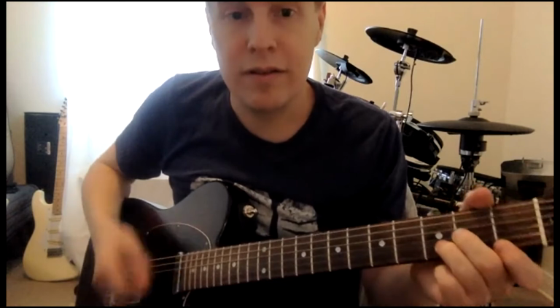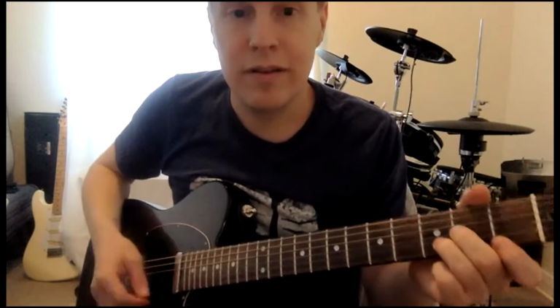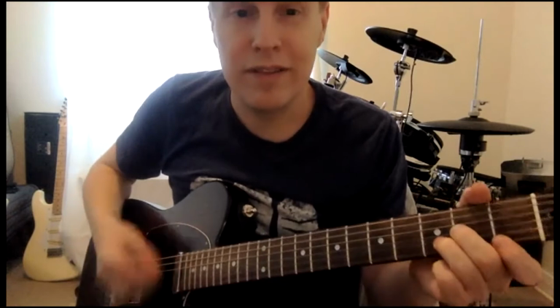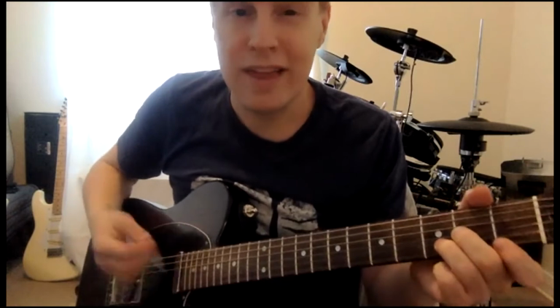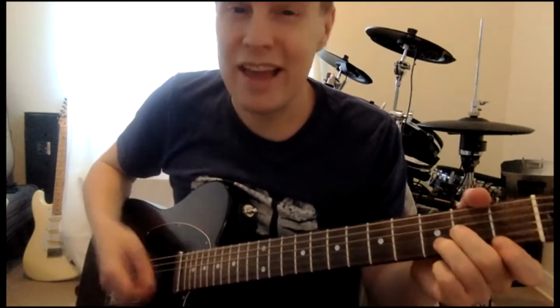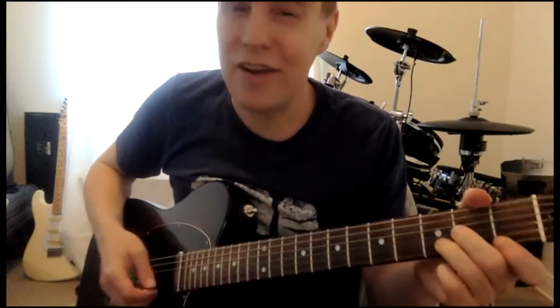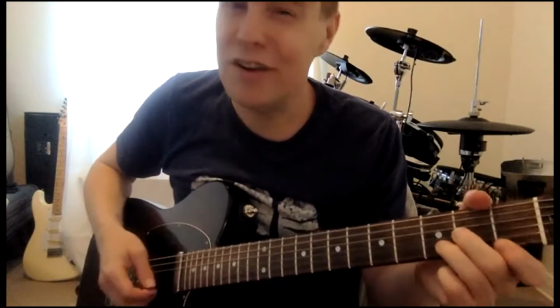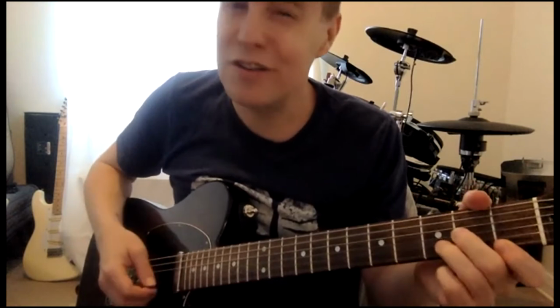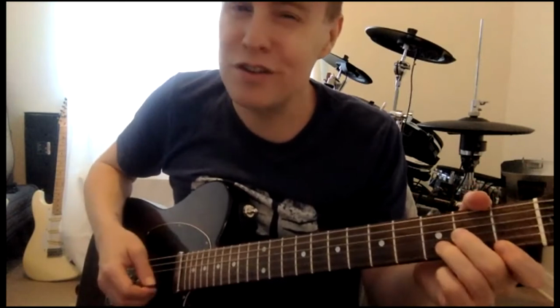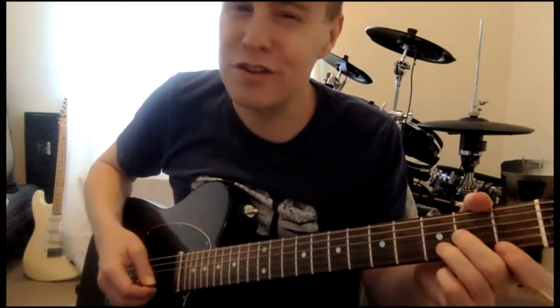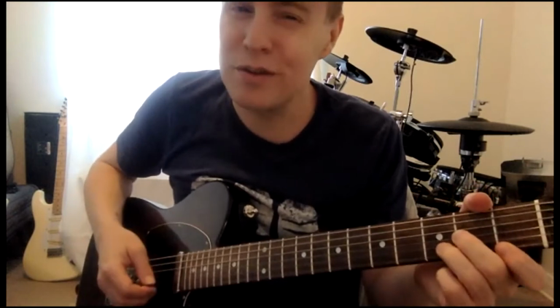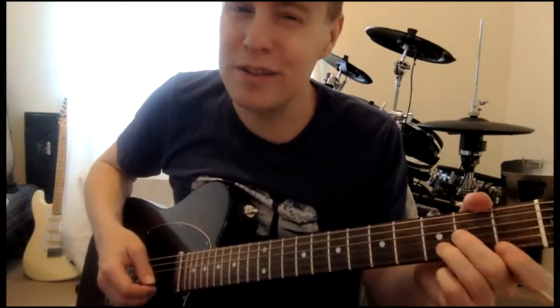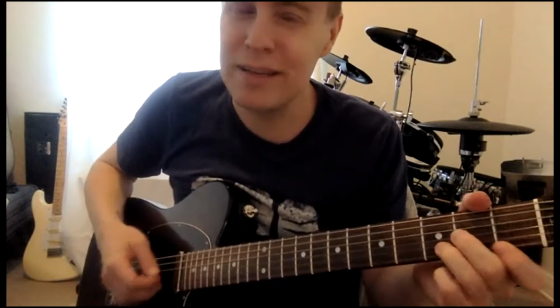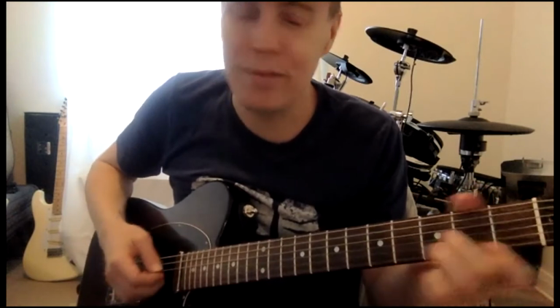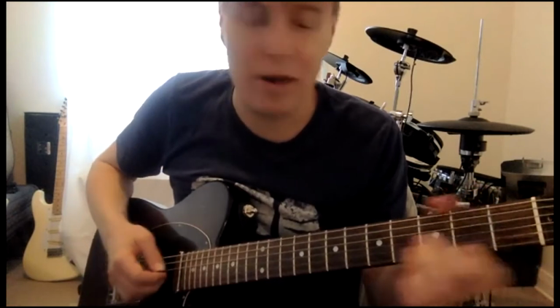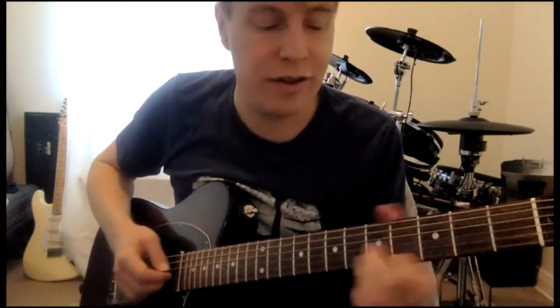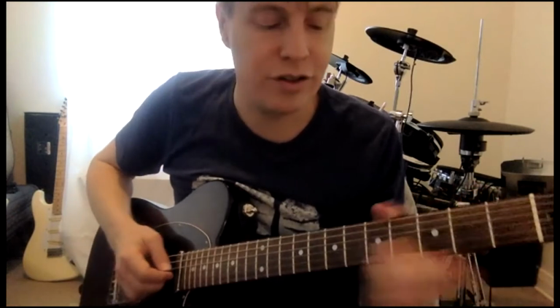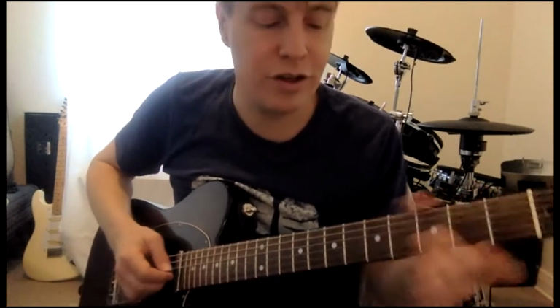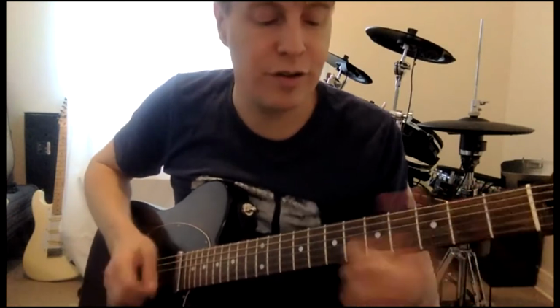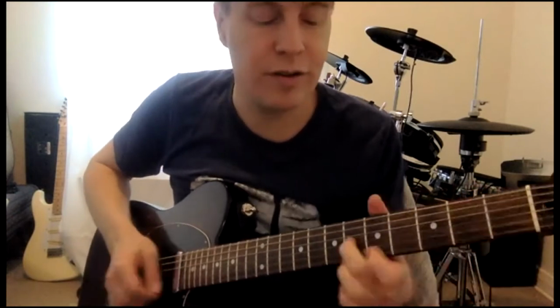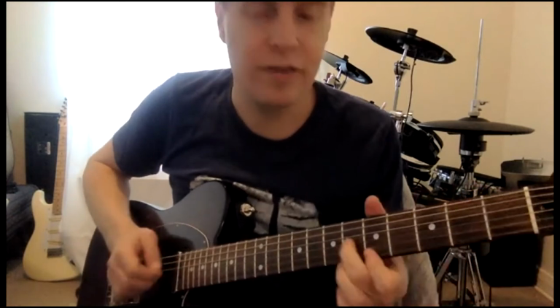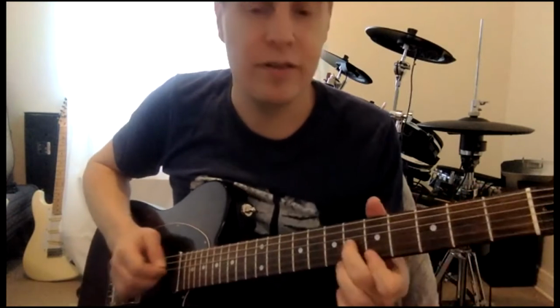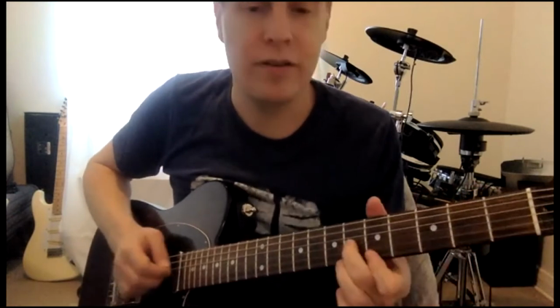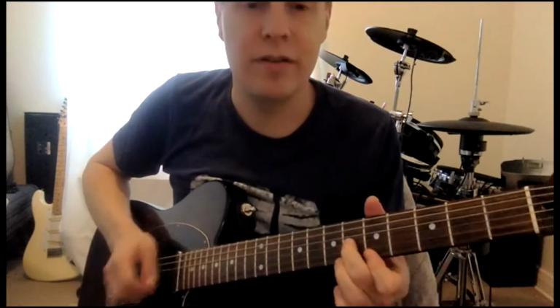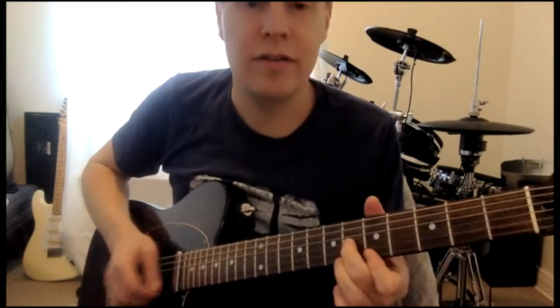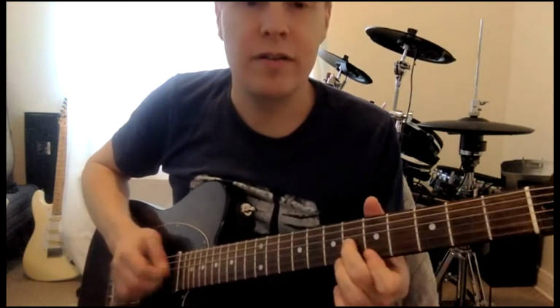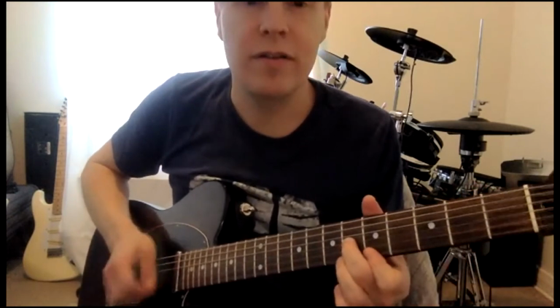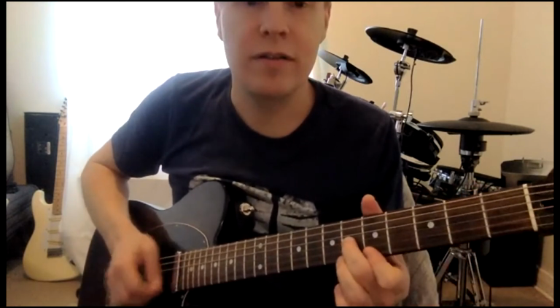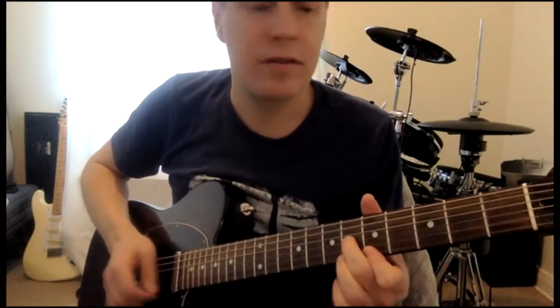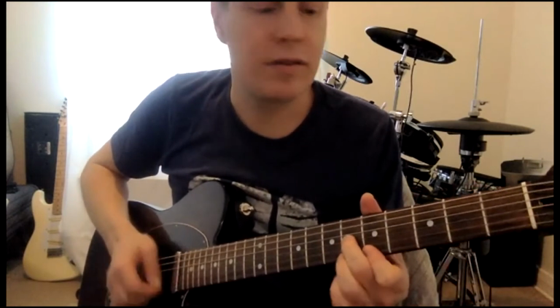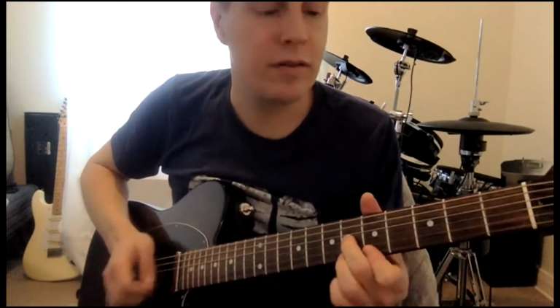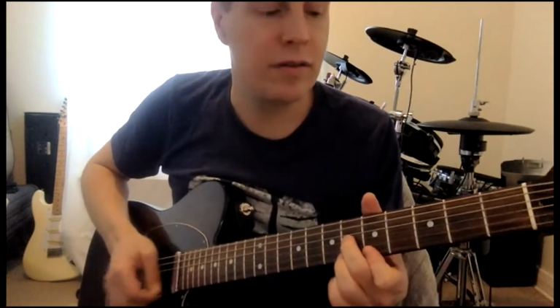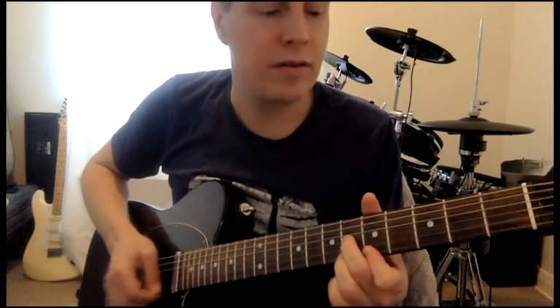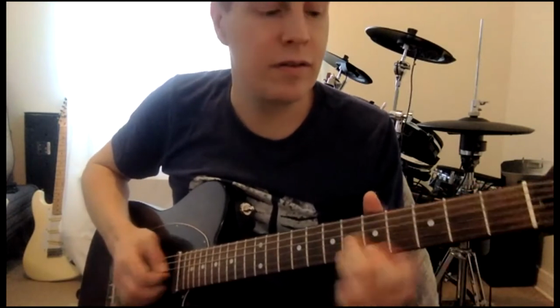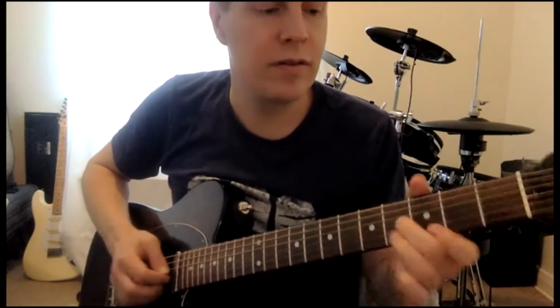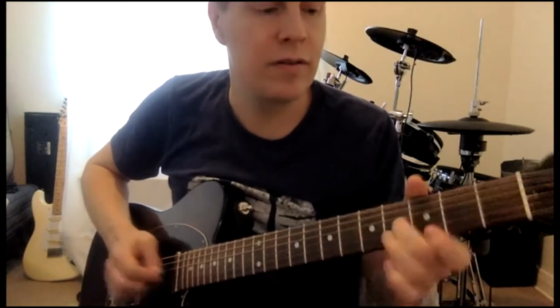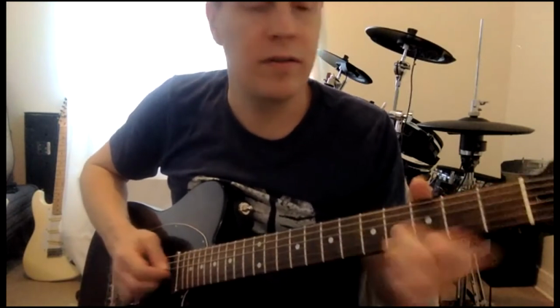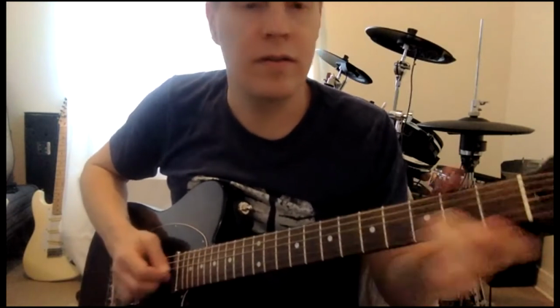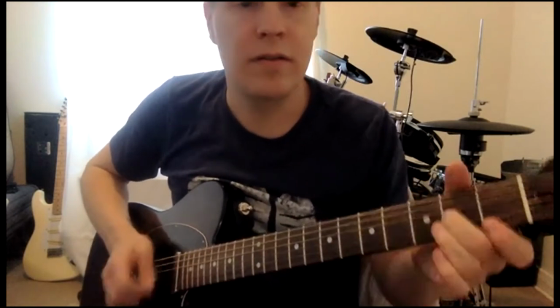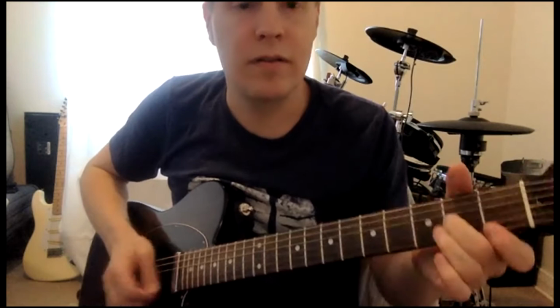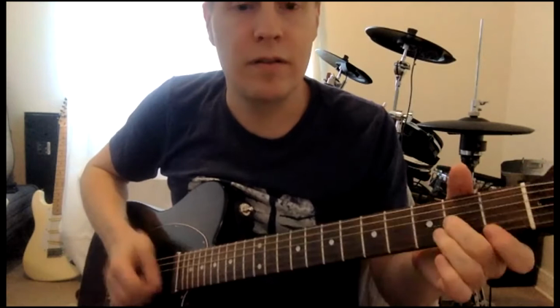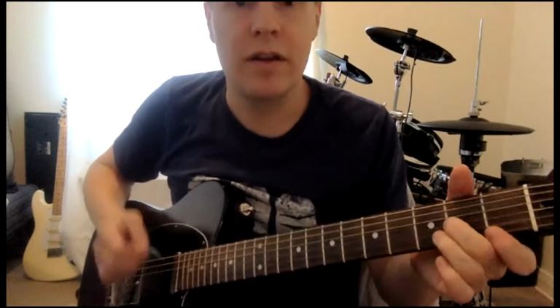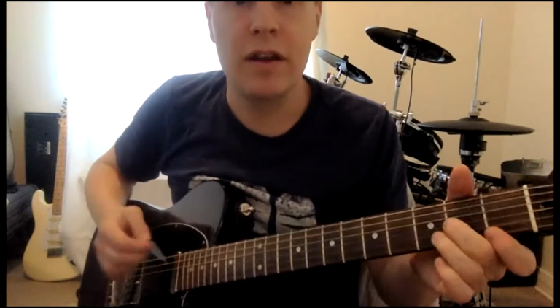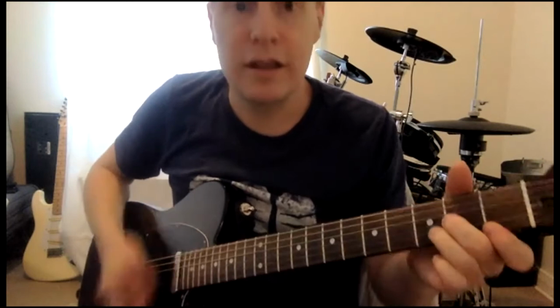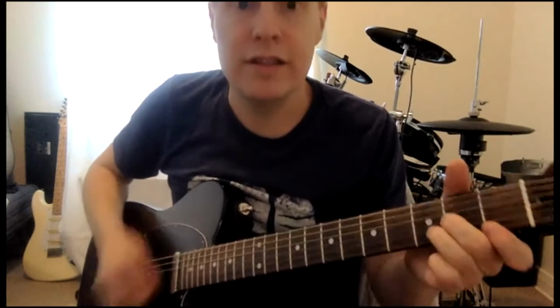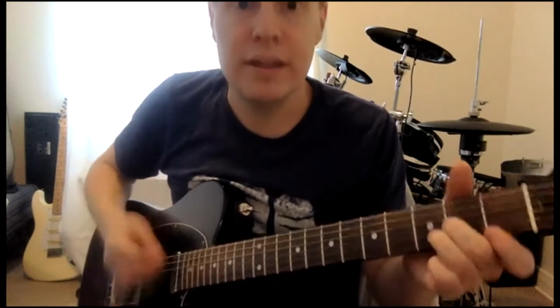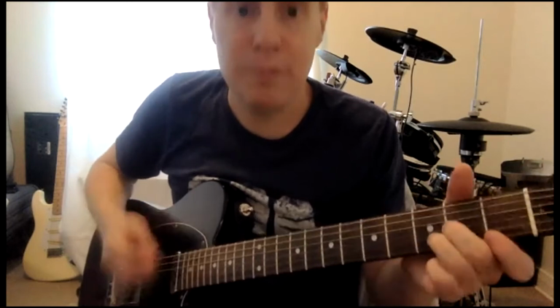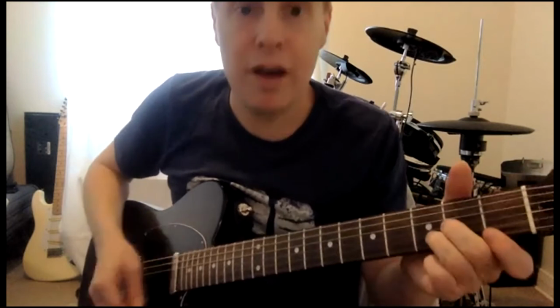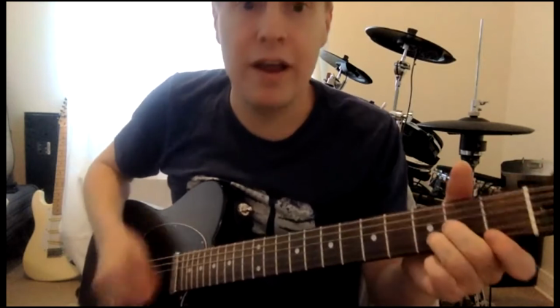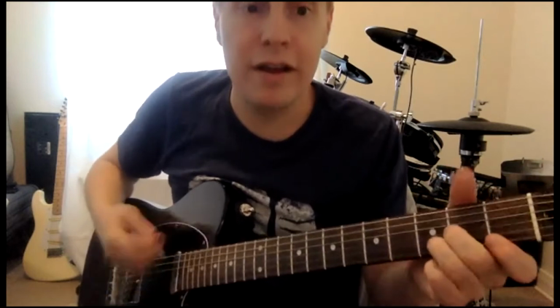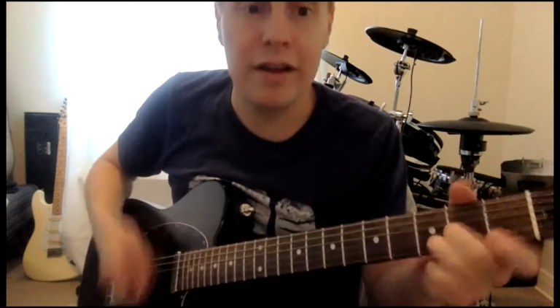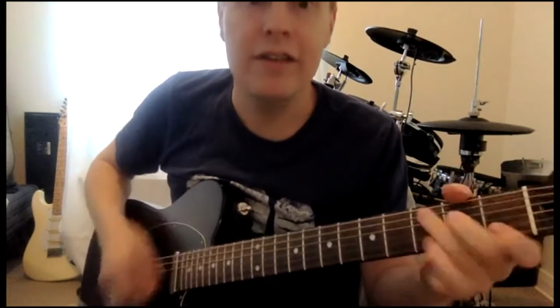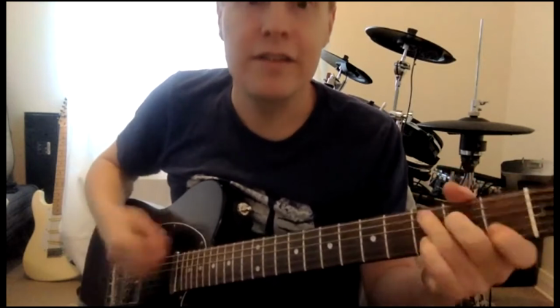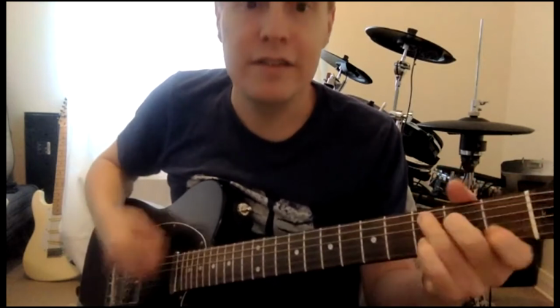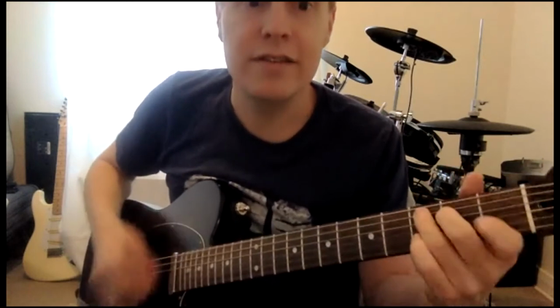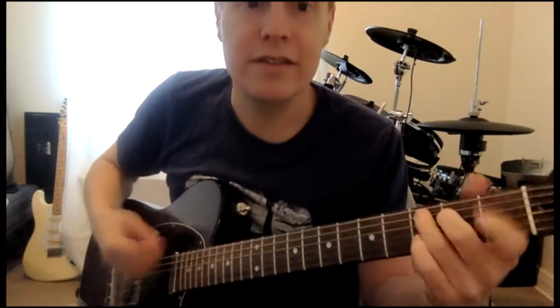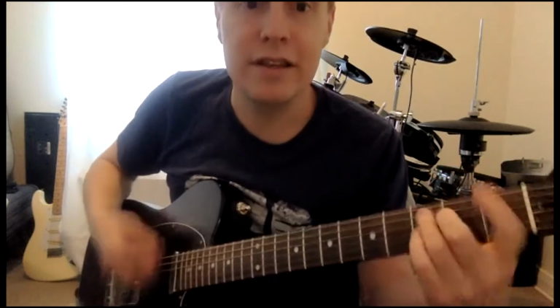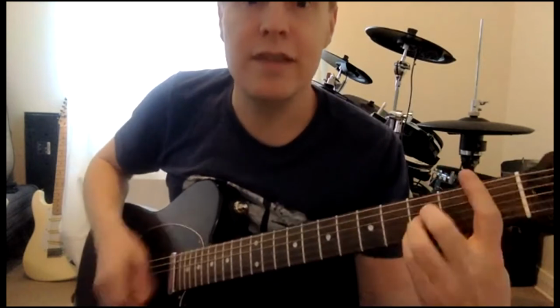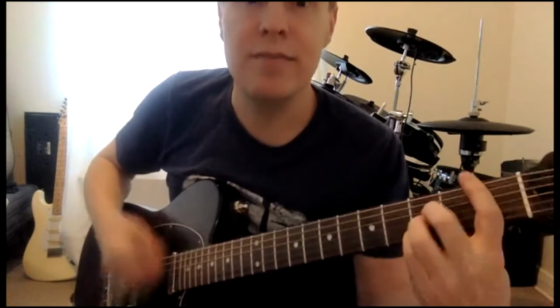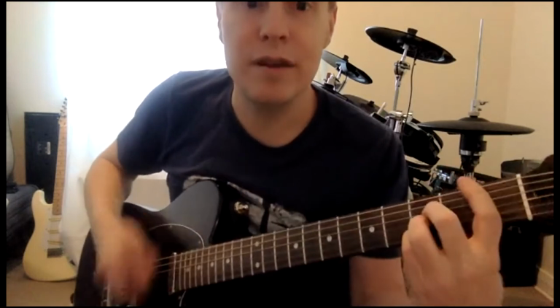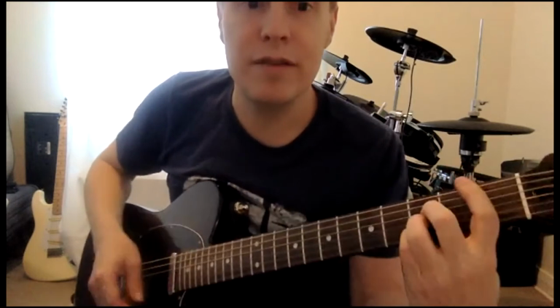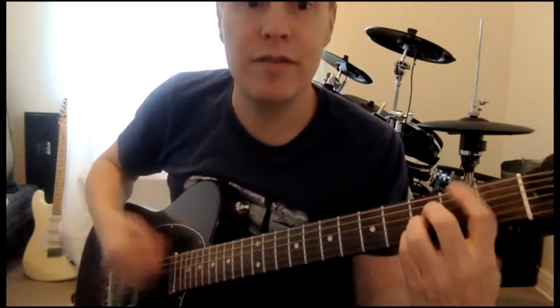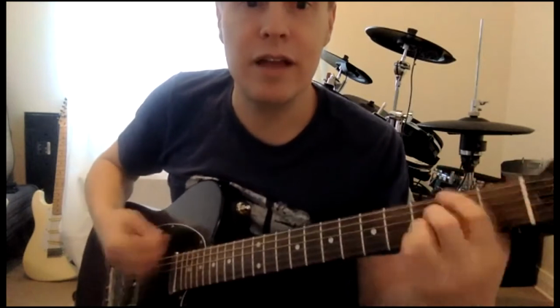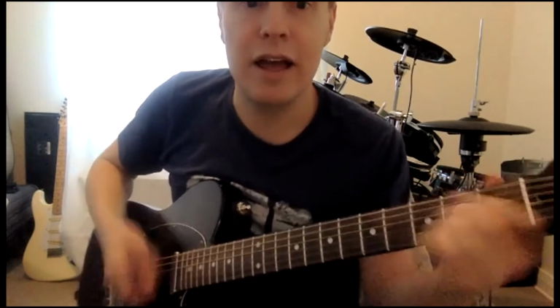And that kind of turns into a D minor — I'll show you. D minor, C, B flat.